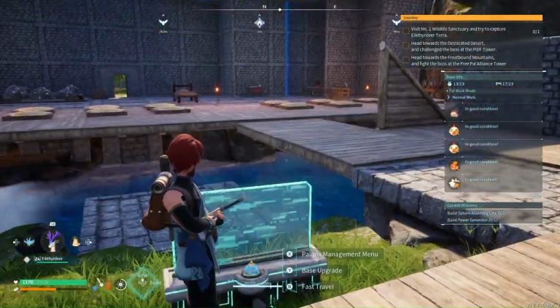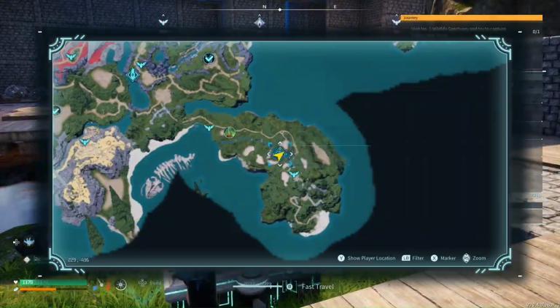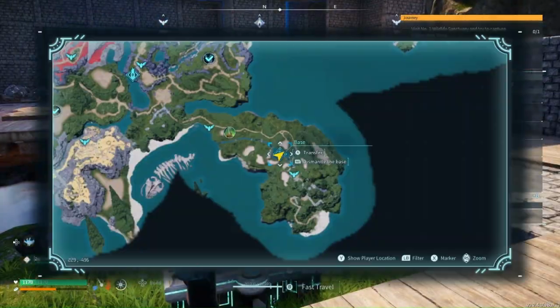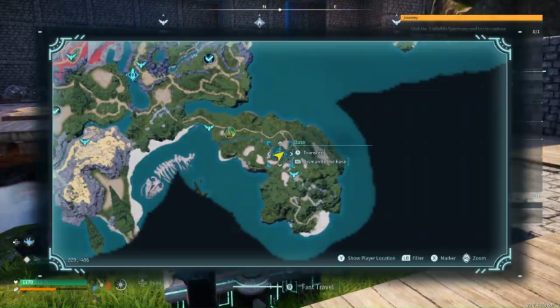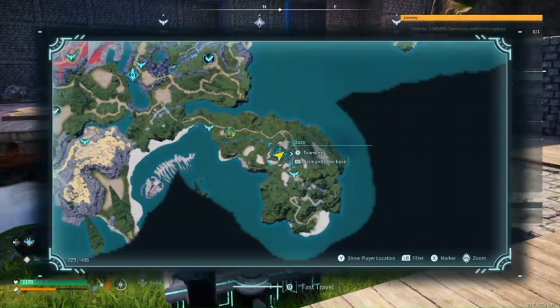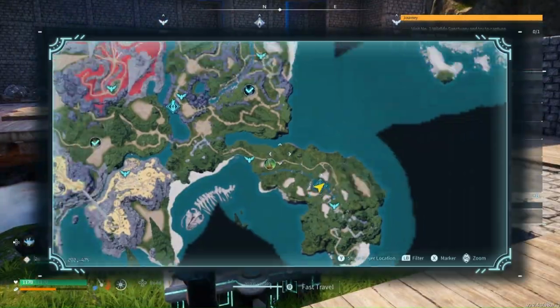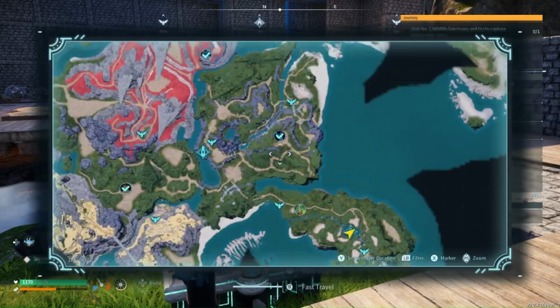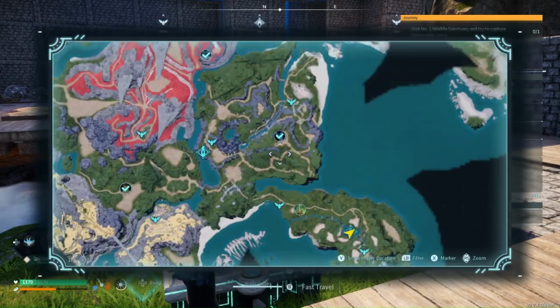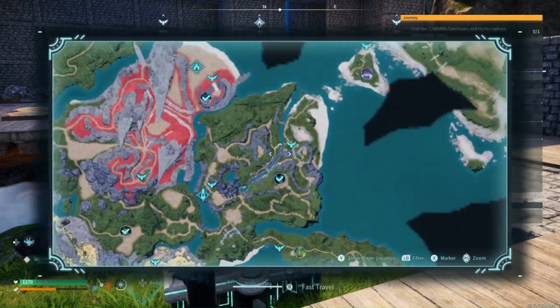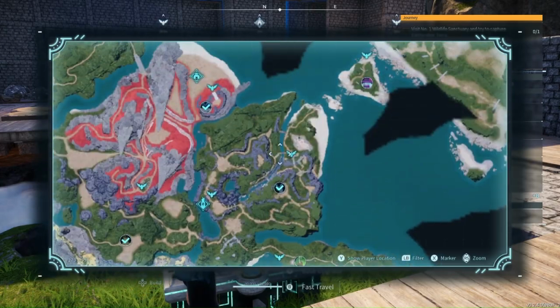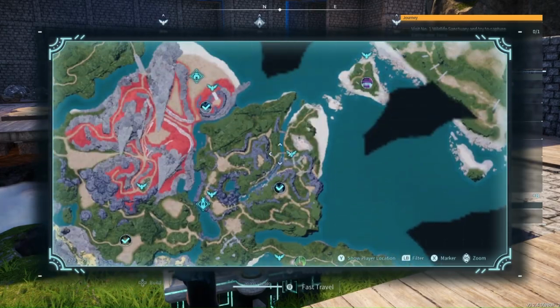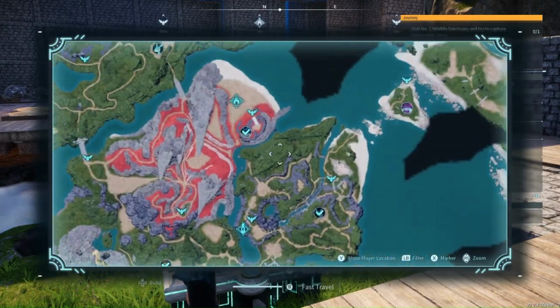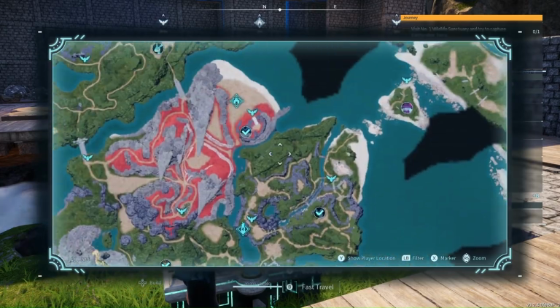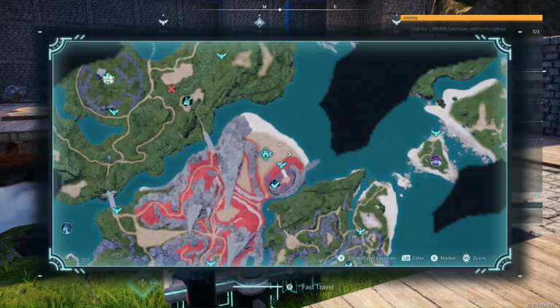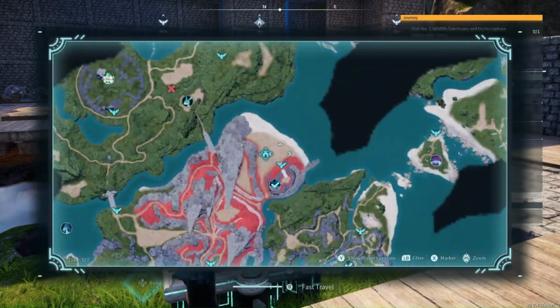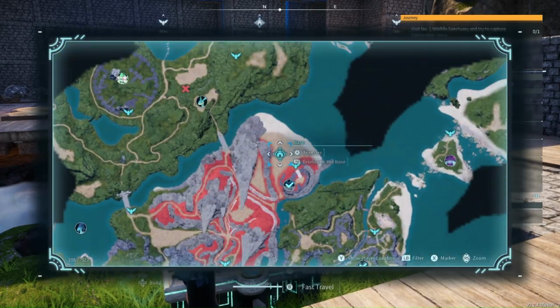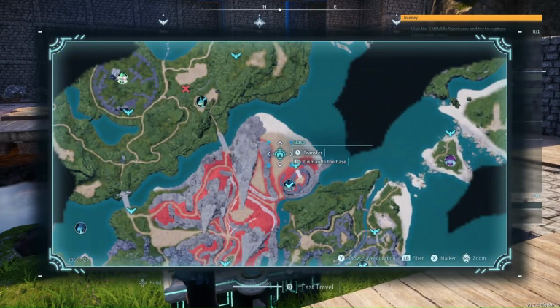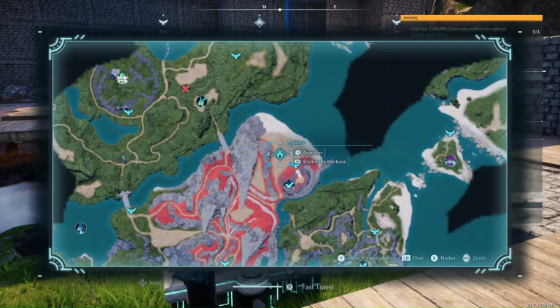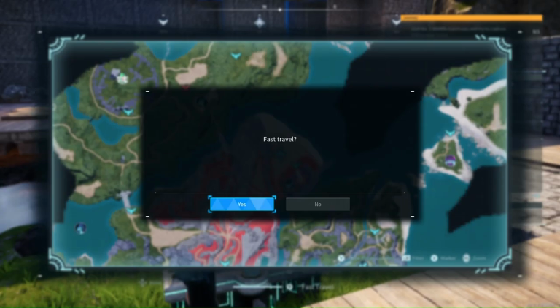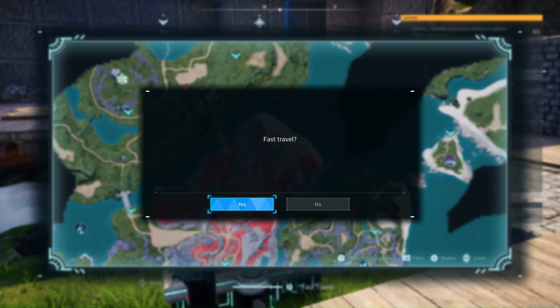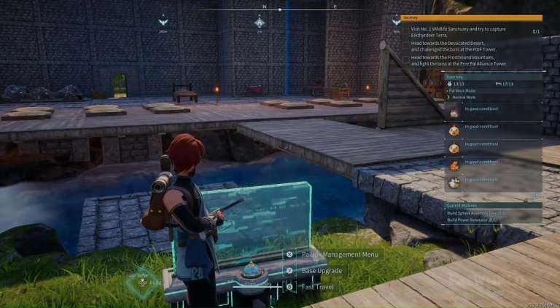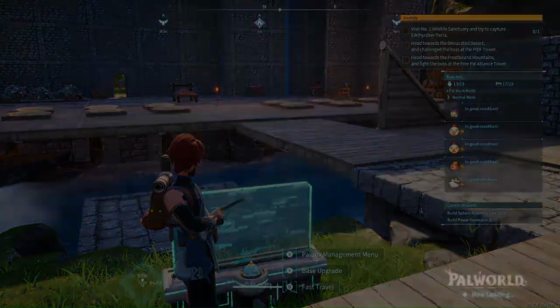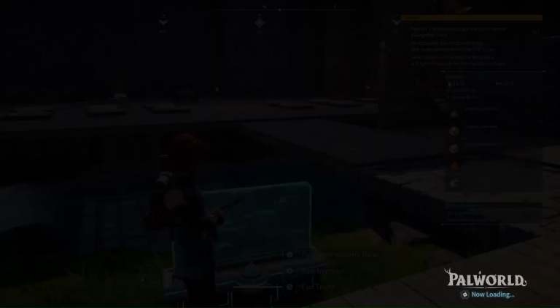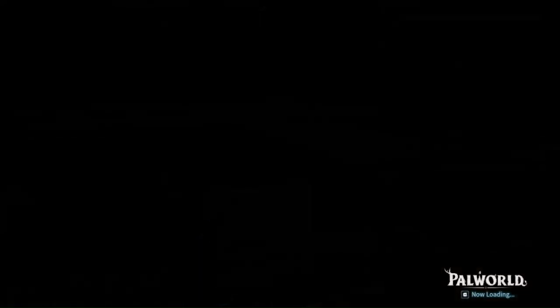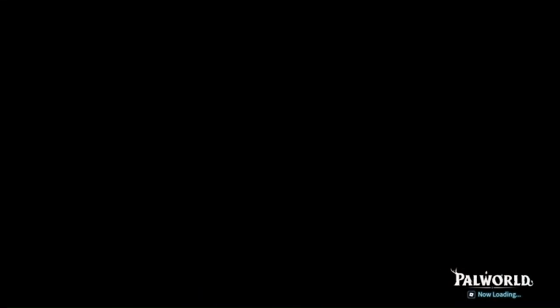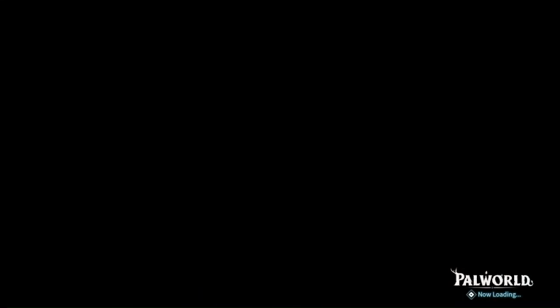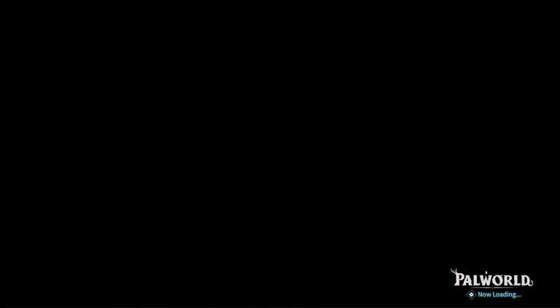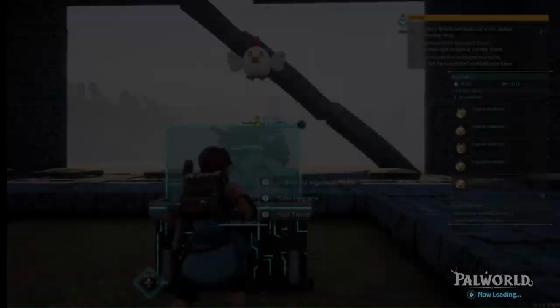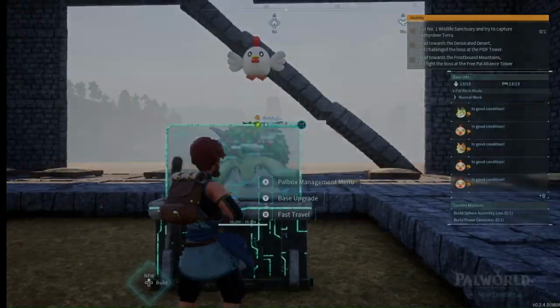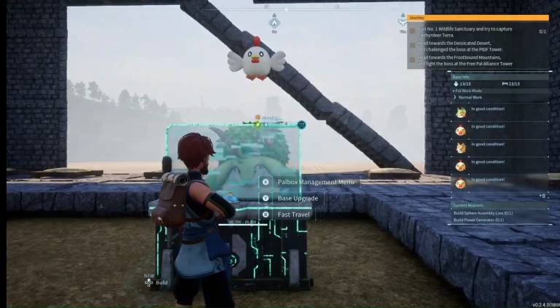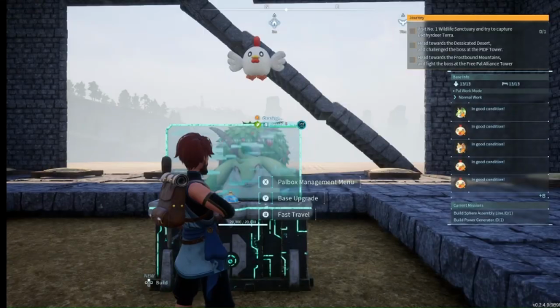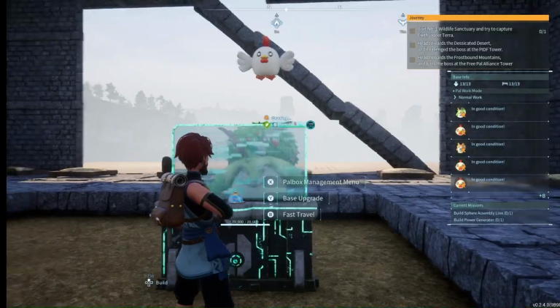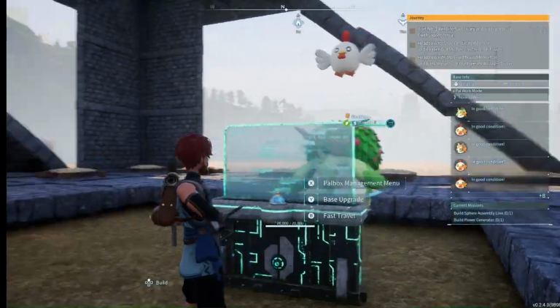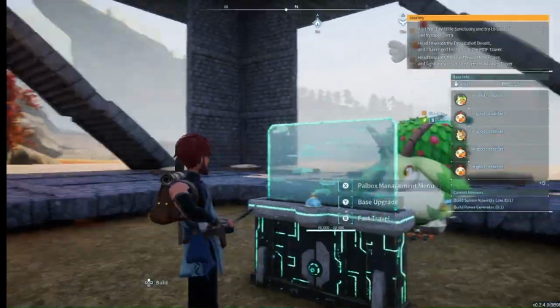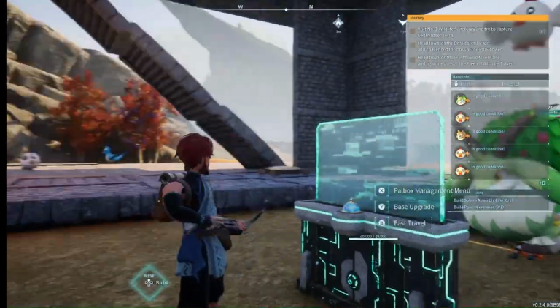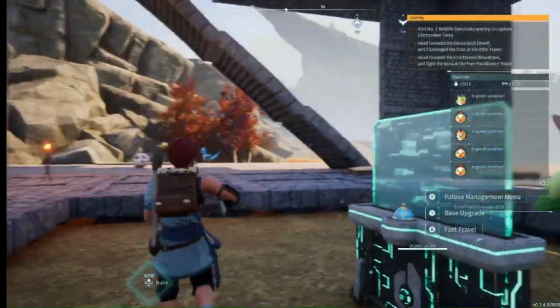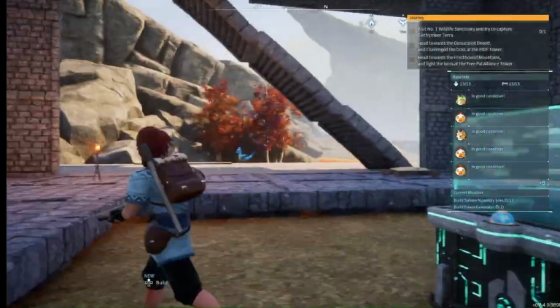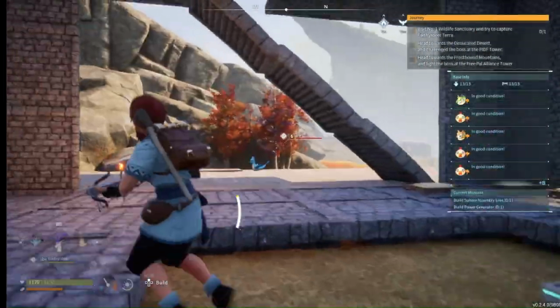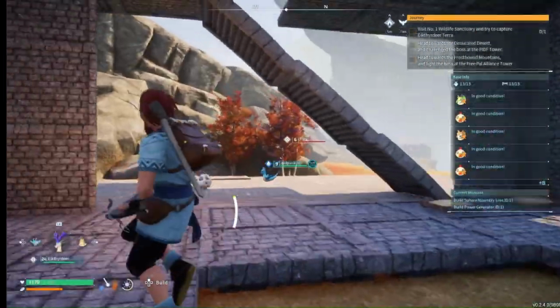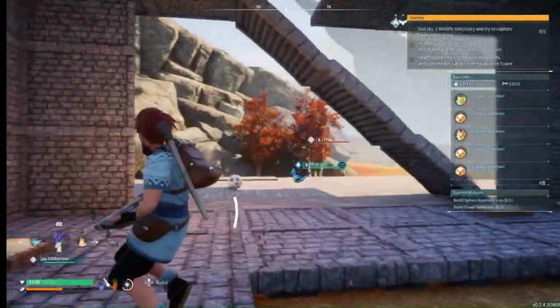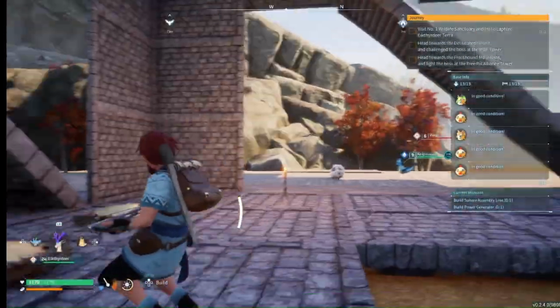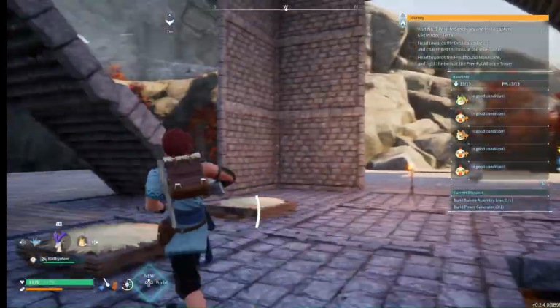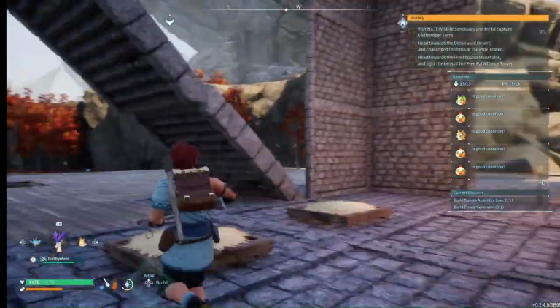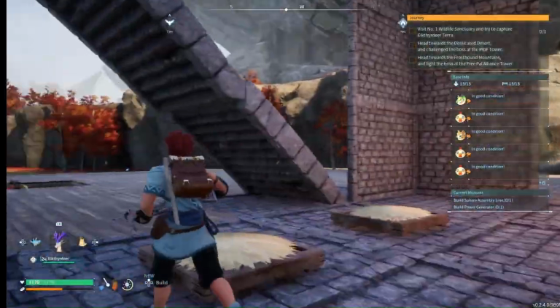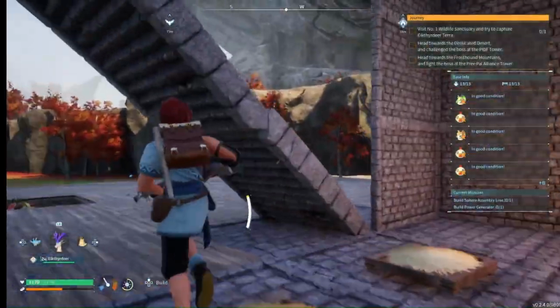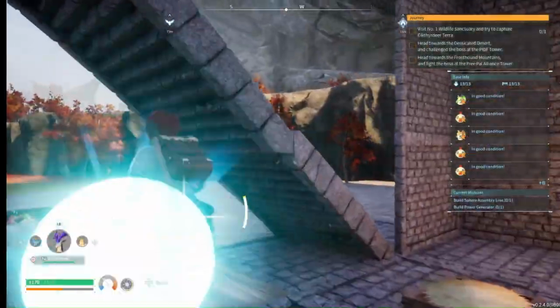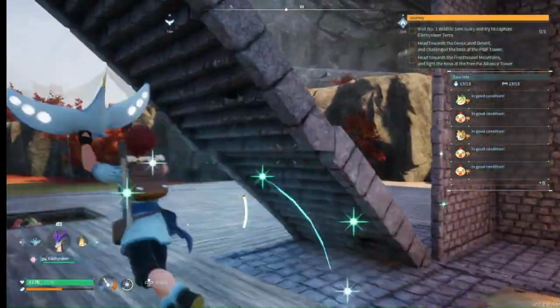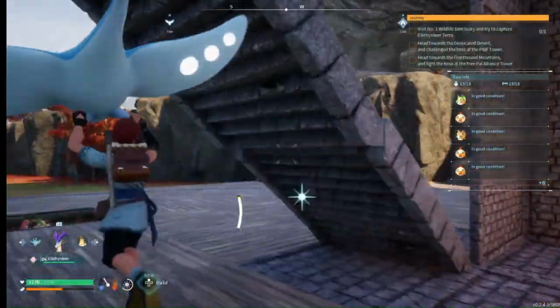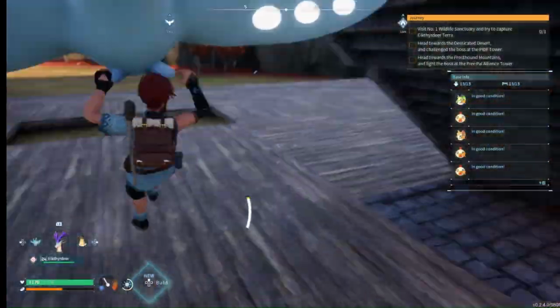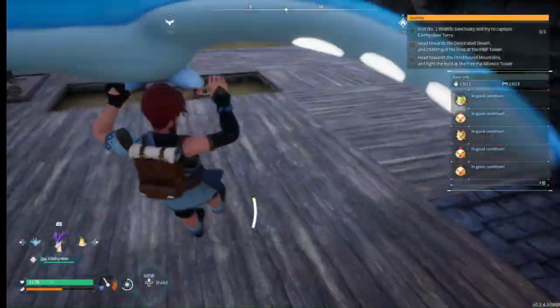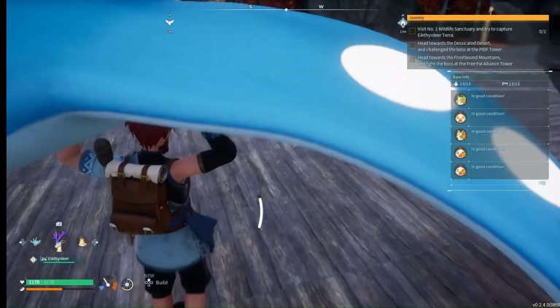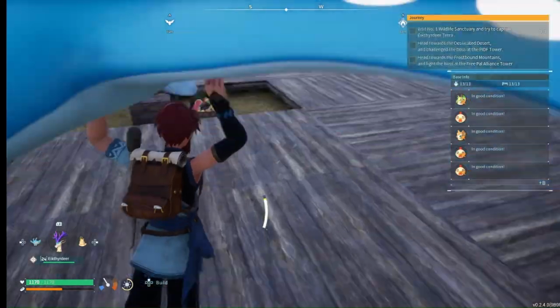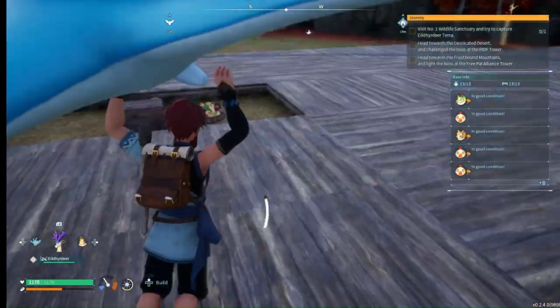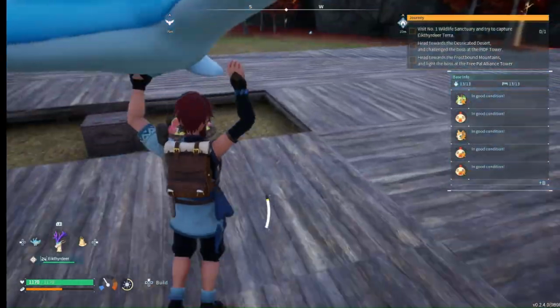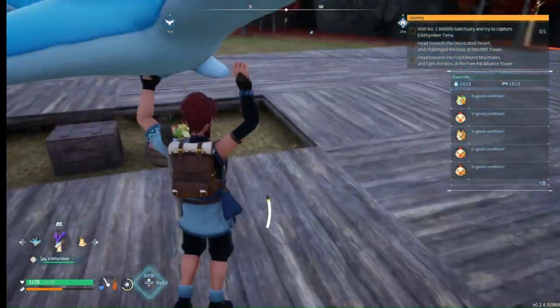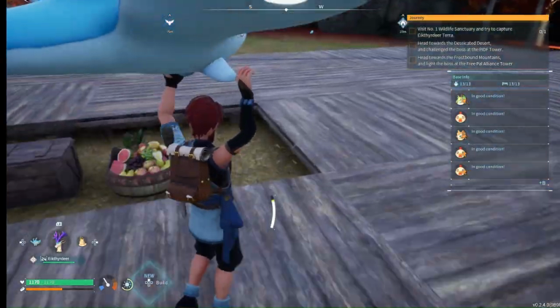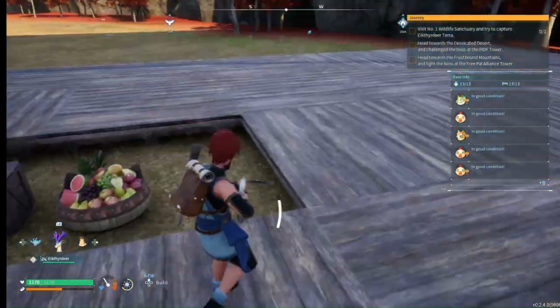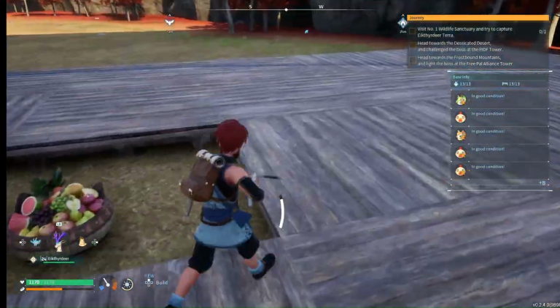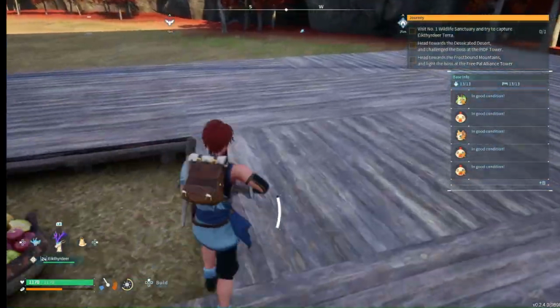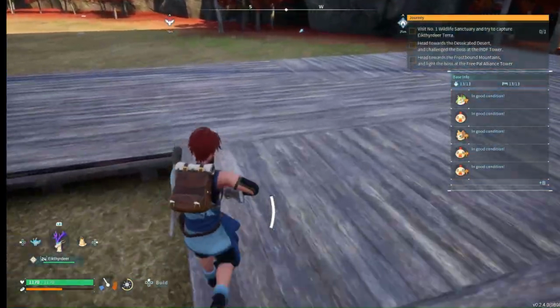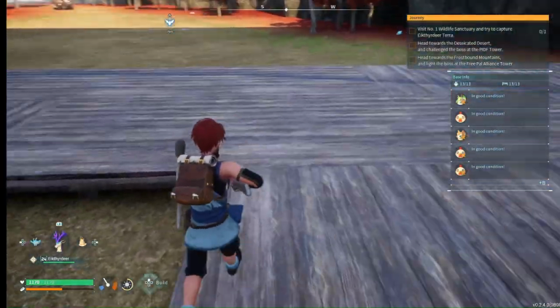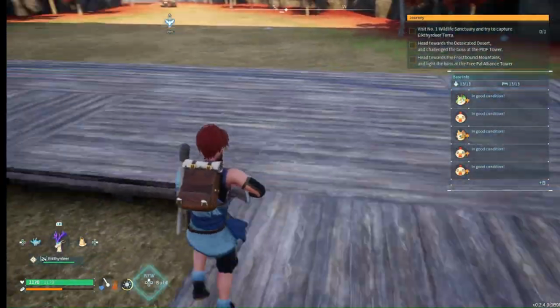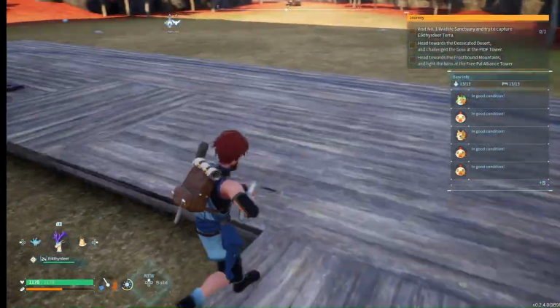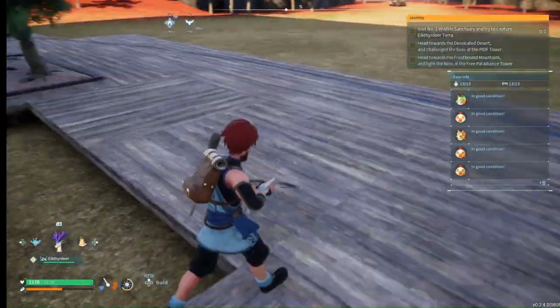तो भाई यह मेरा pal box है और pal box से हम लोग सीधा travel करके वापस जा सकते हैं उसी location पर जहाँ से आए हैं। तो भाई यह है मेरा base, जिसको पूरी तरह से मैं आपको दिखा देता हूँ।